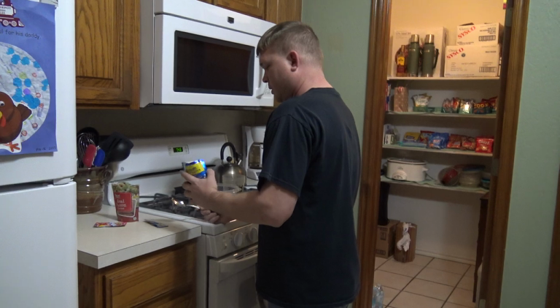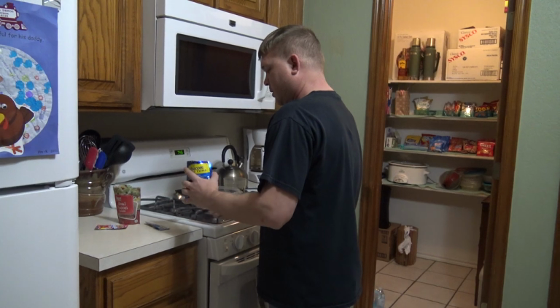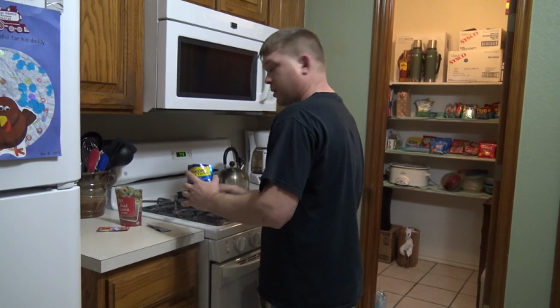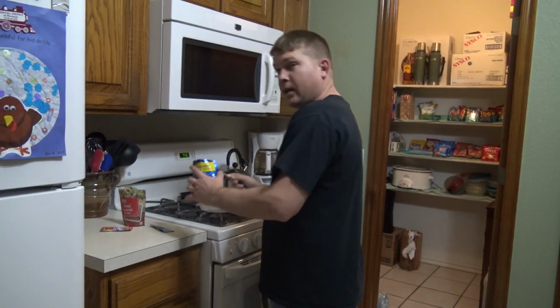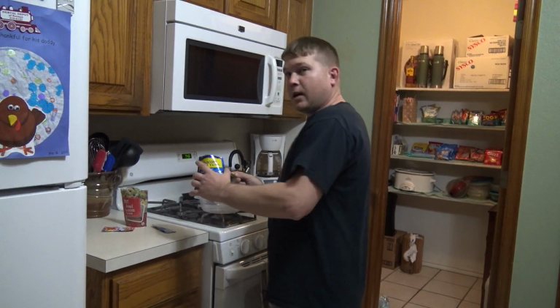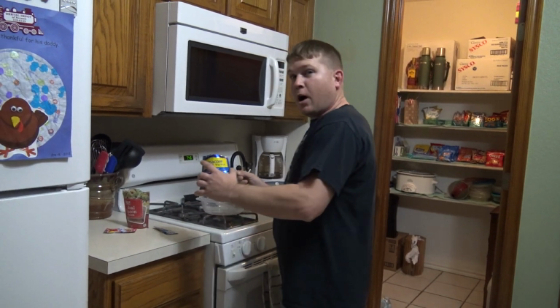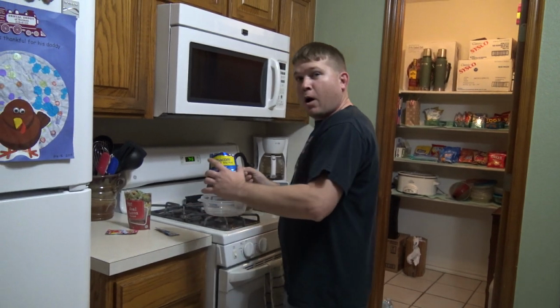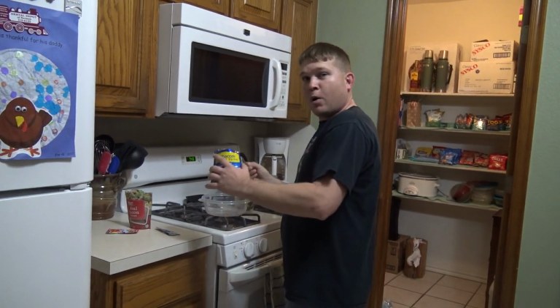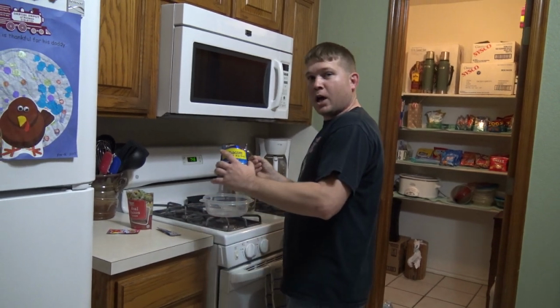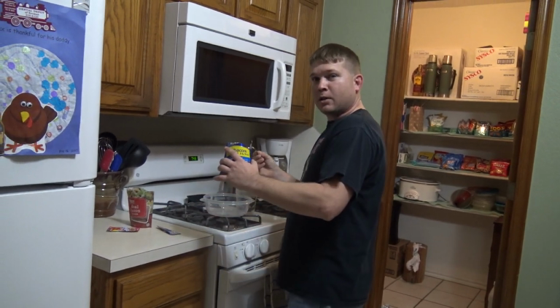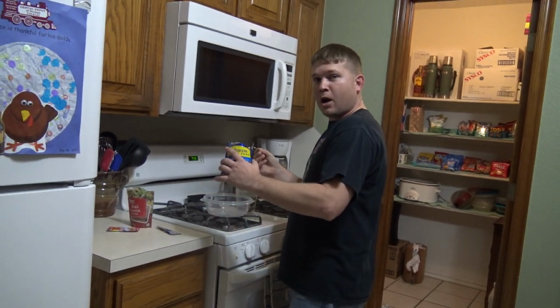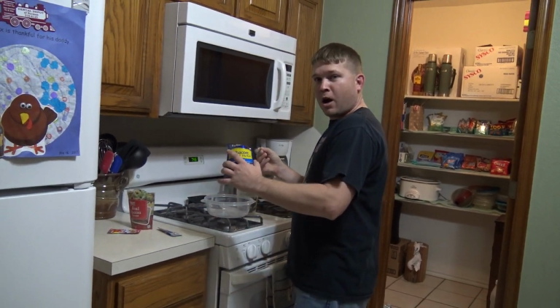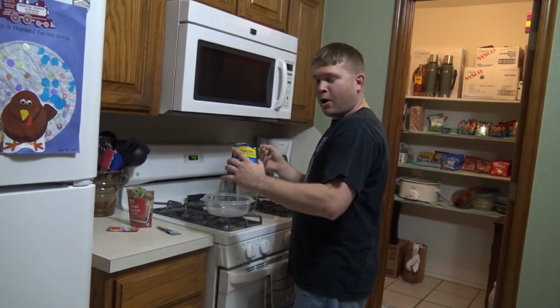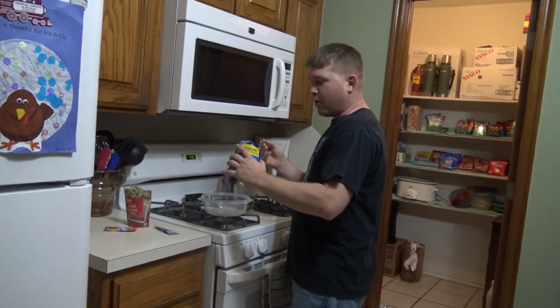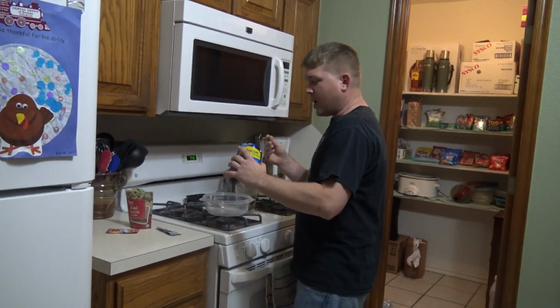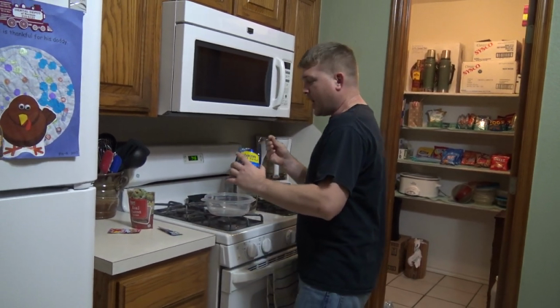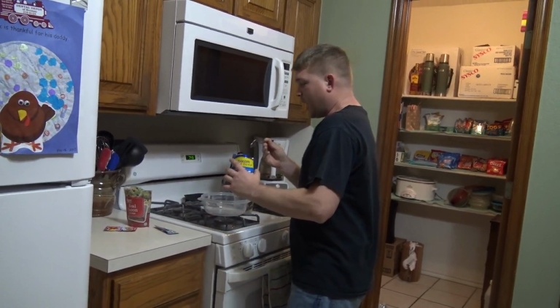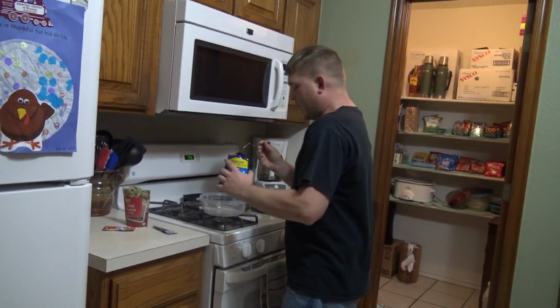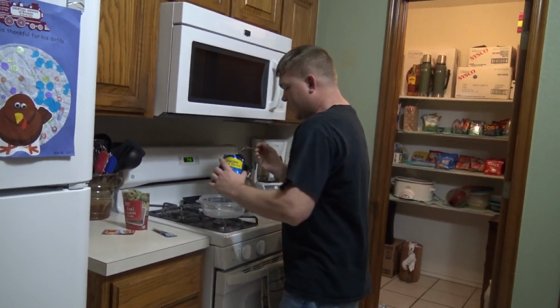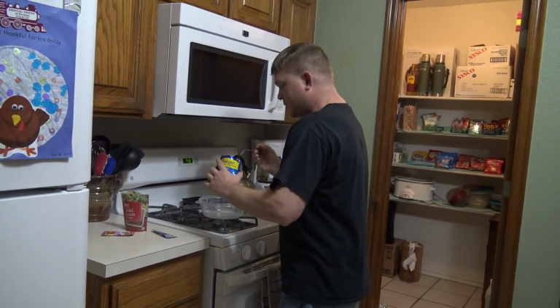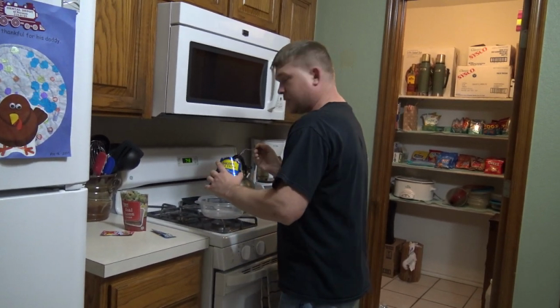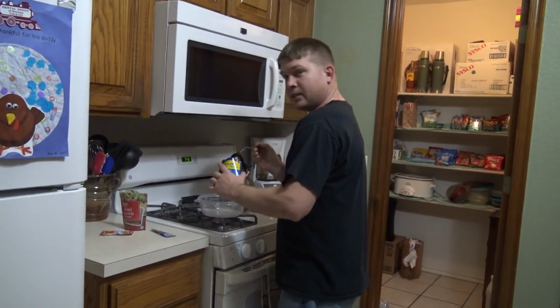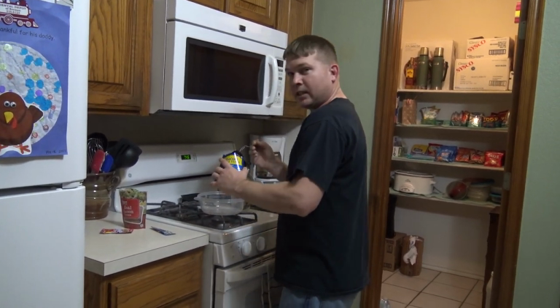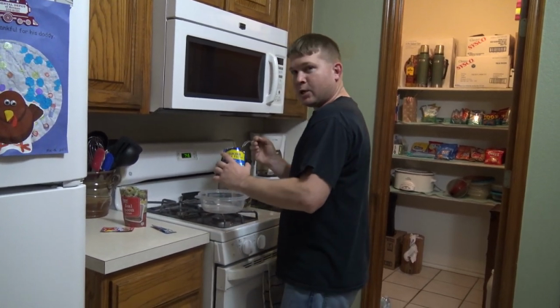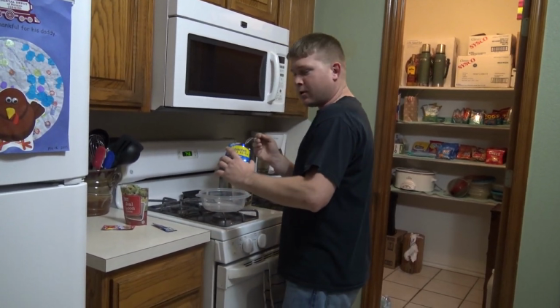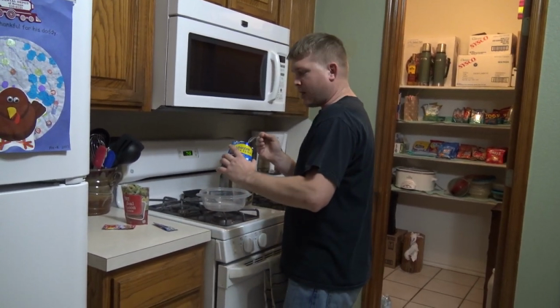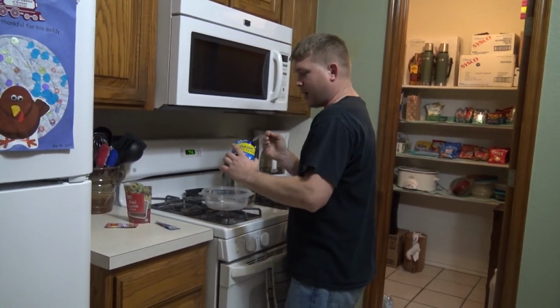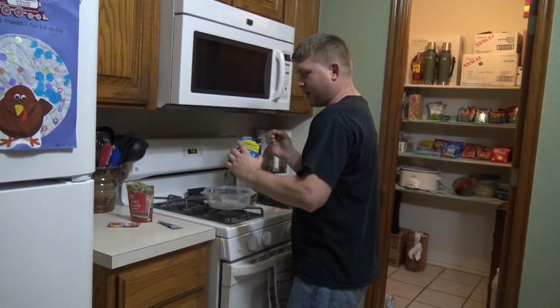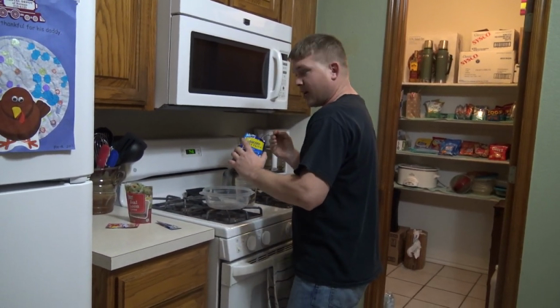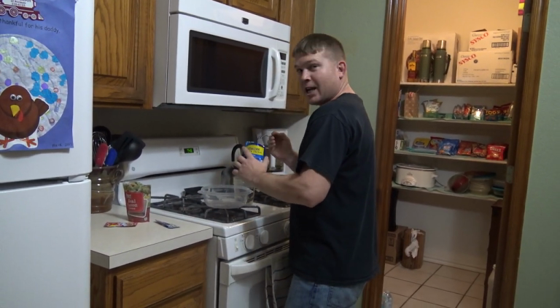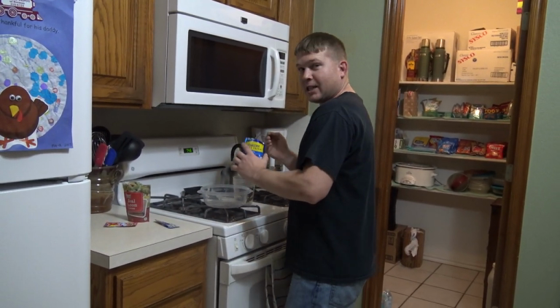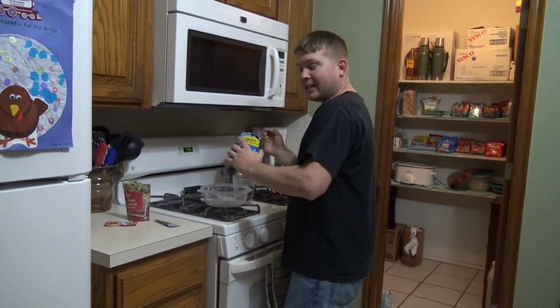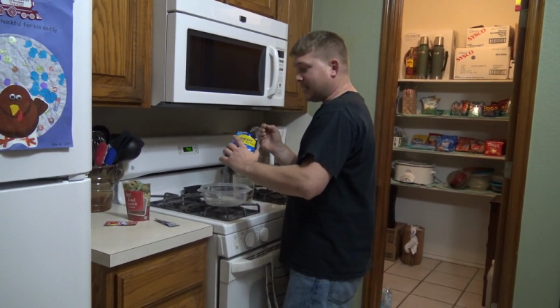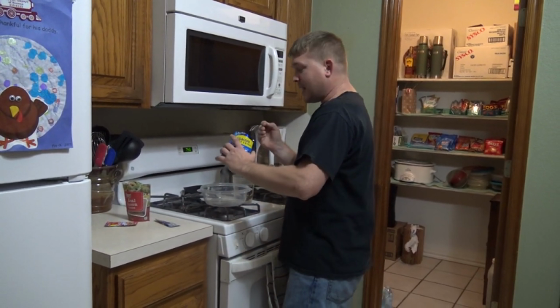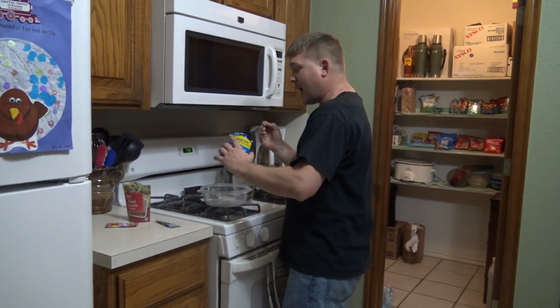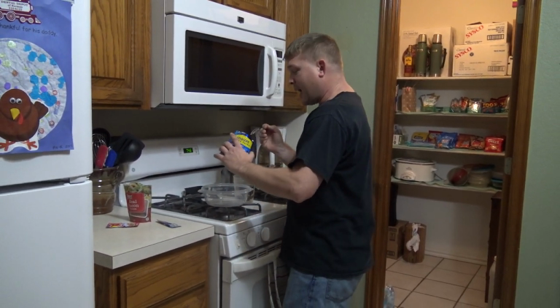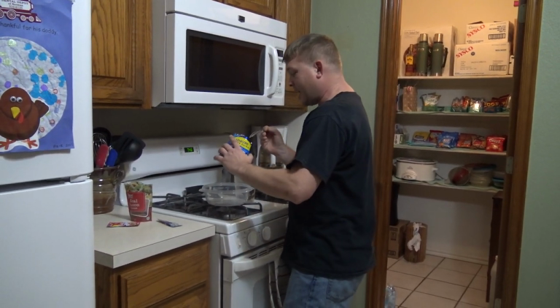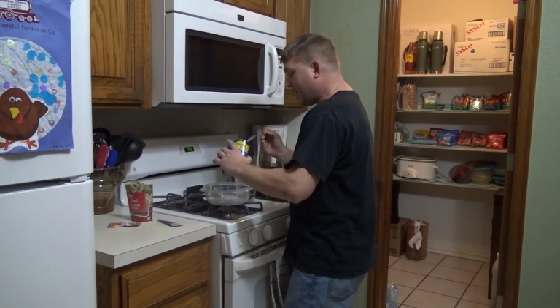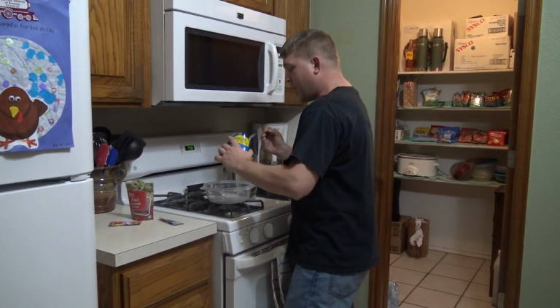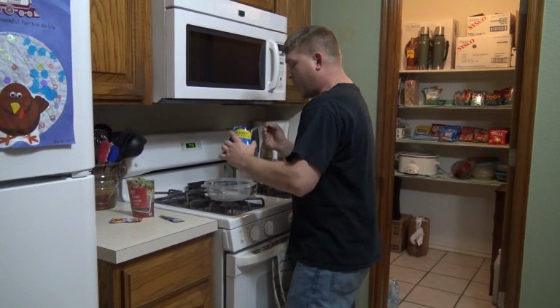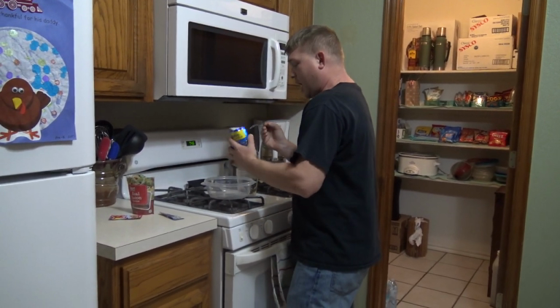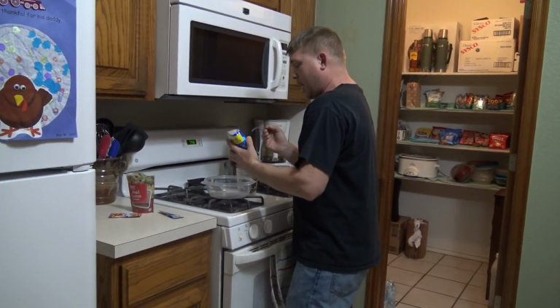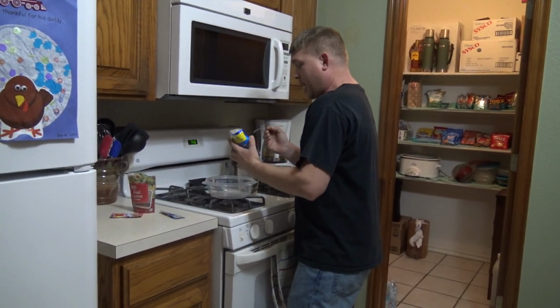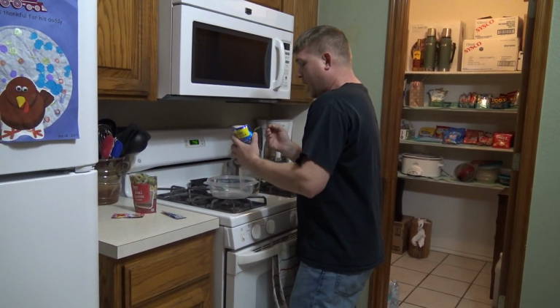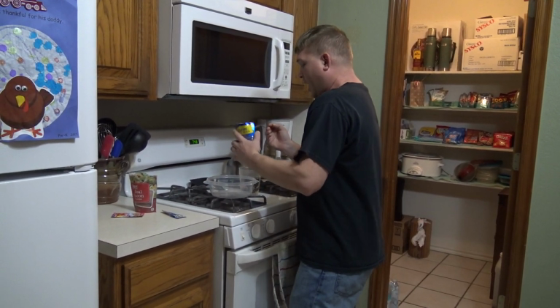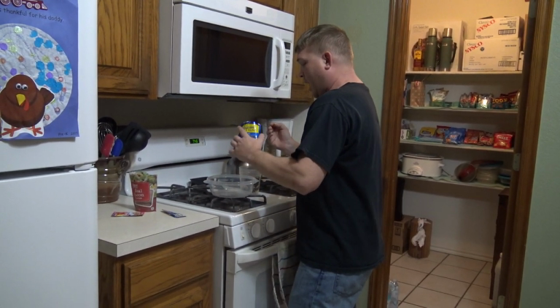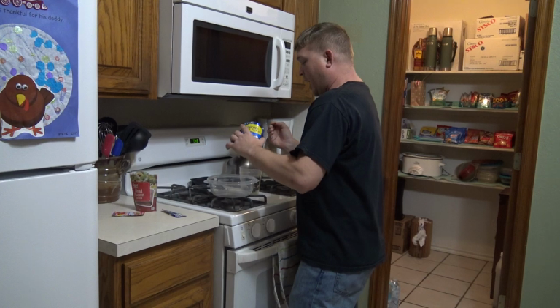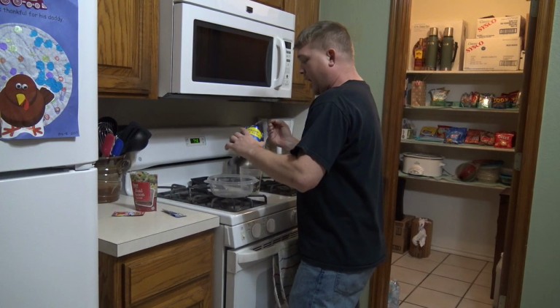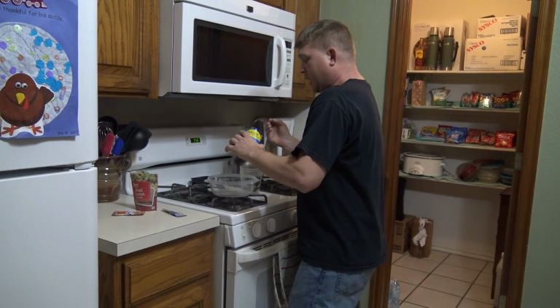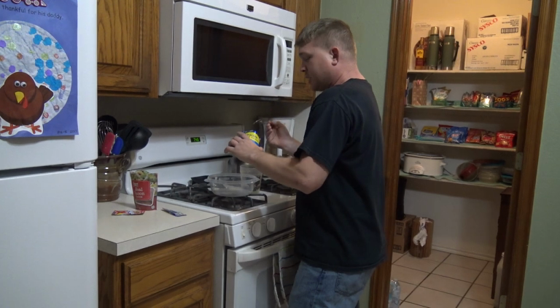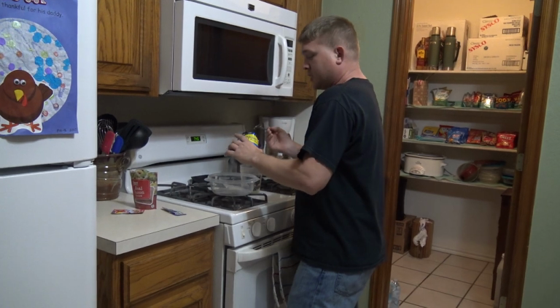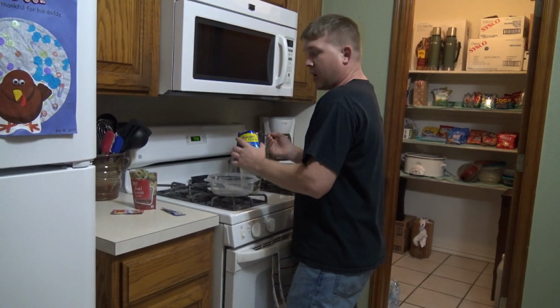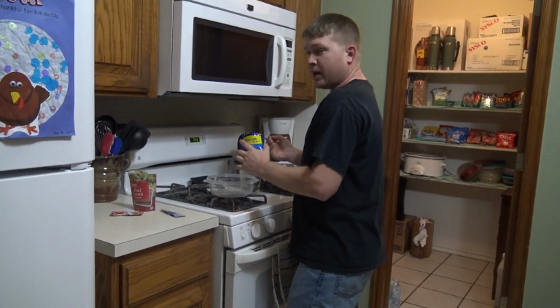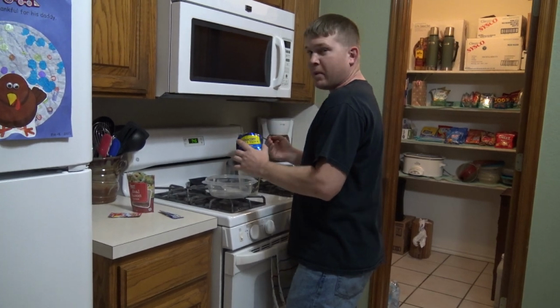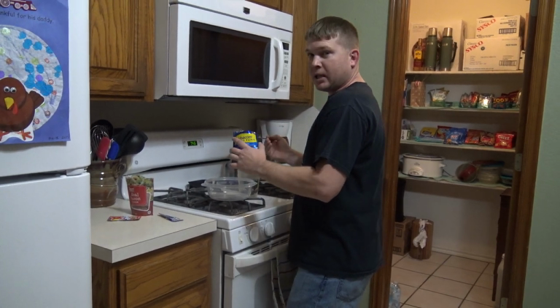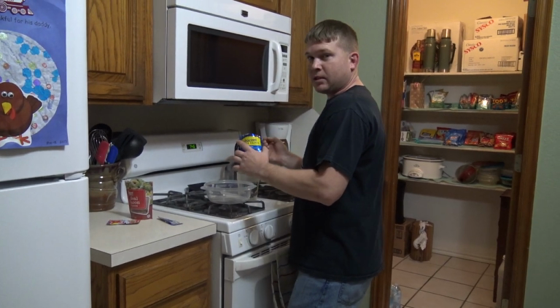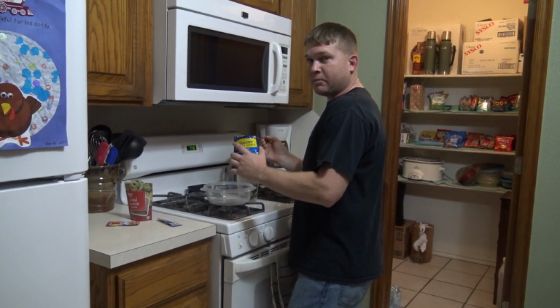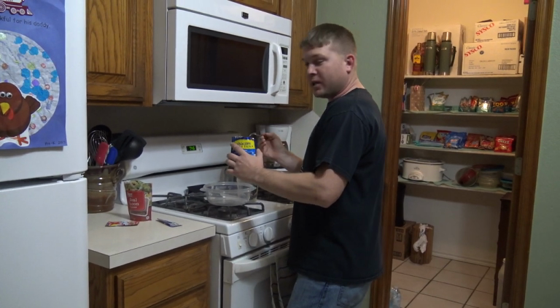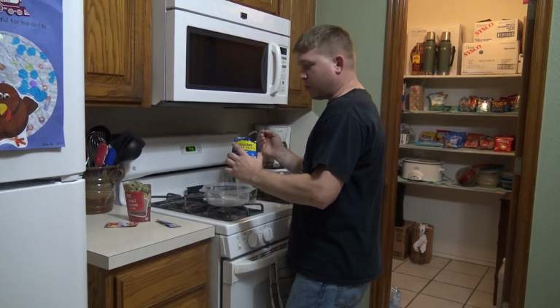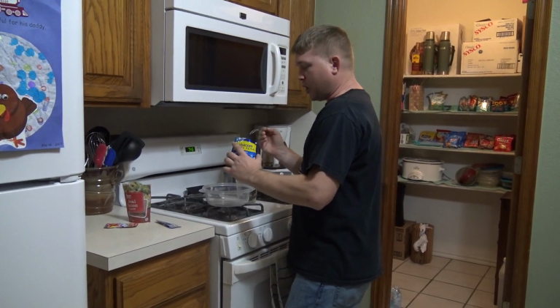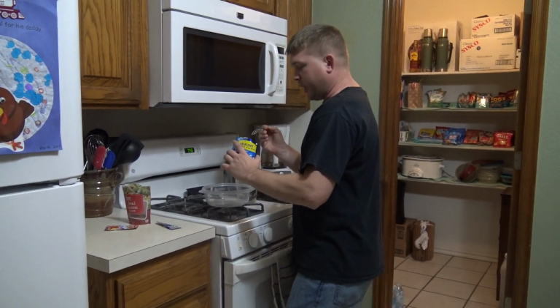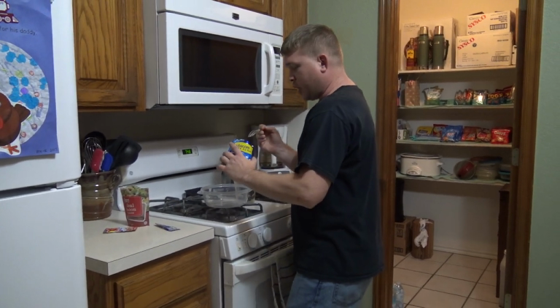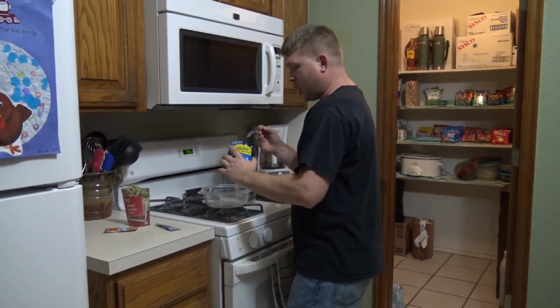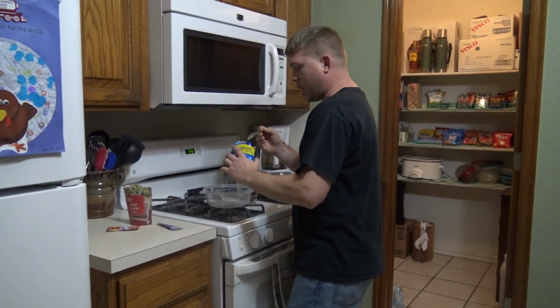Oh hello! I didn't see you there. Today, I just thought I'd make something really good.